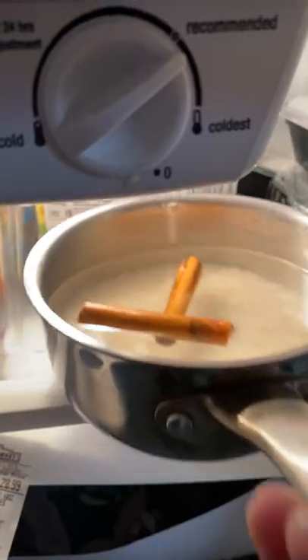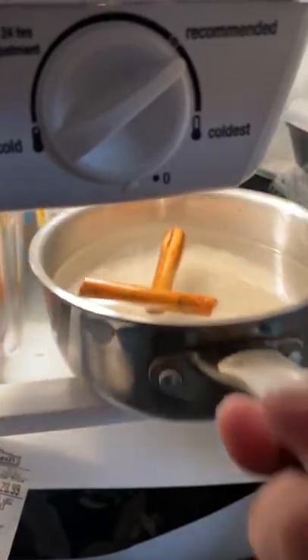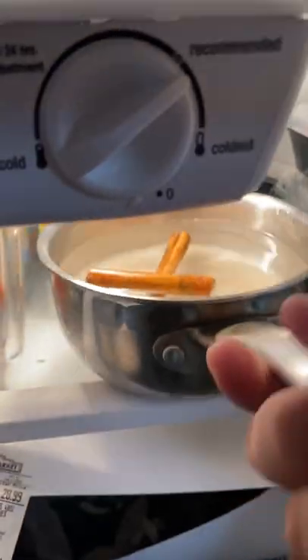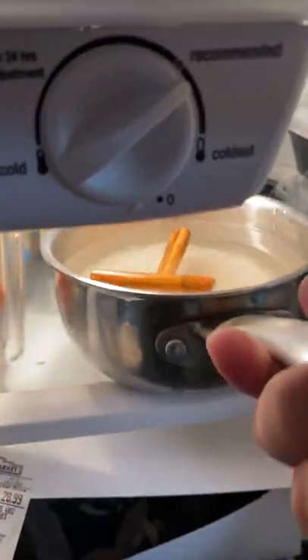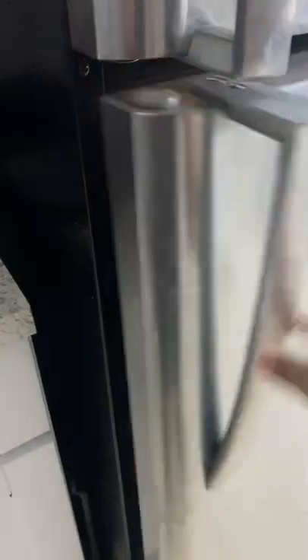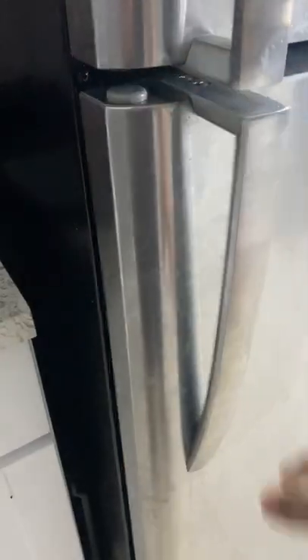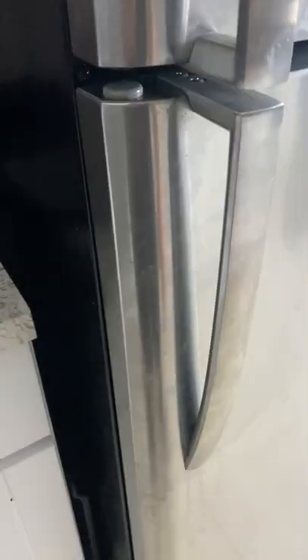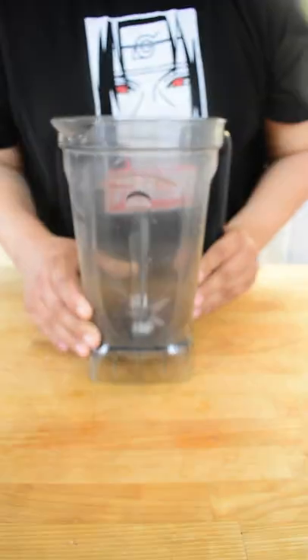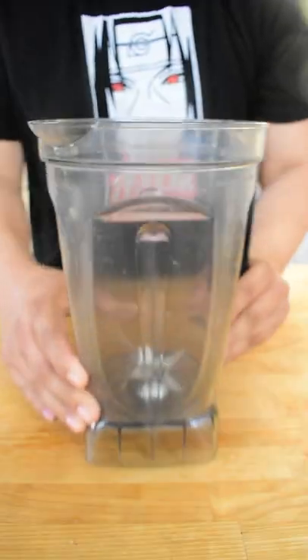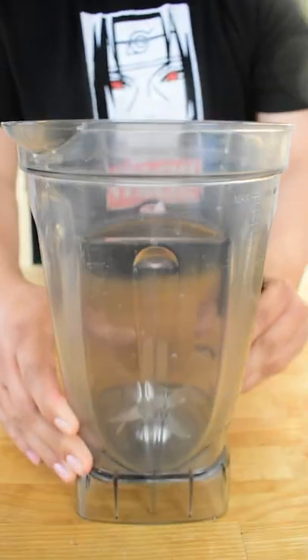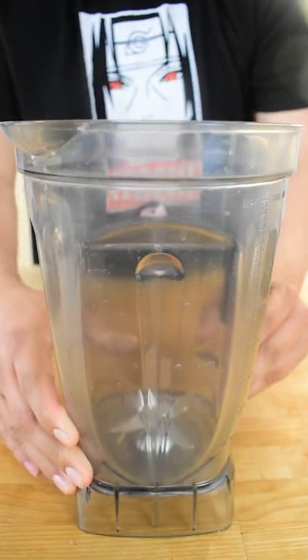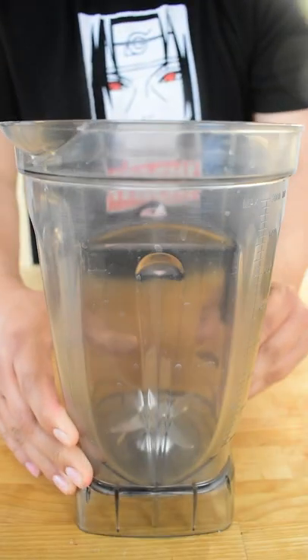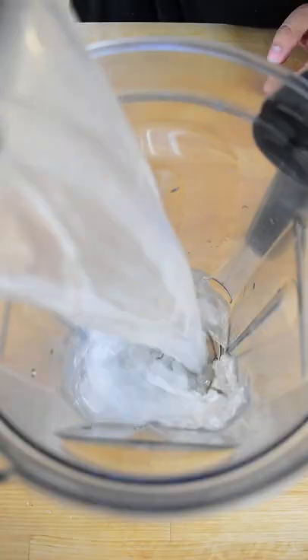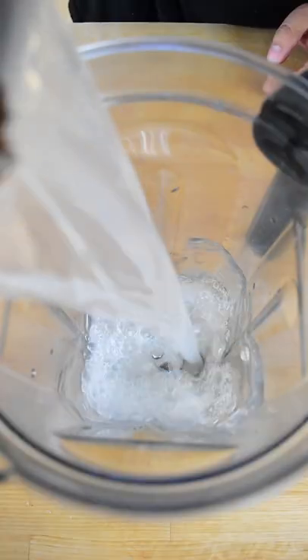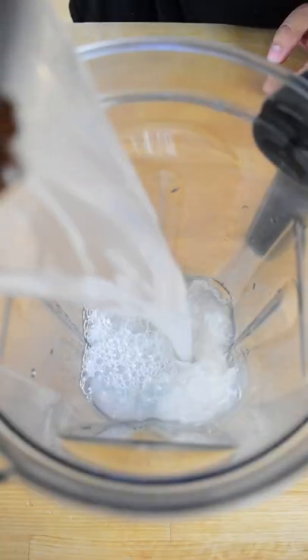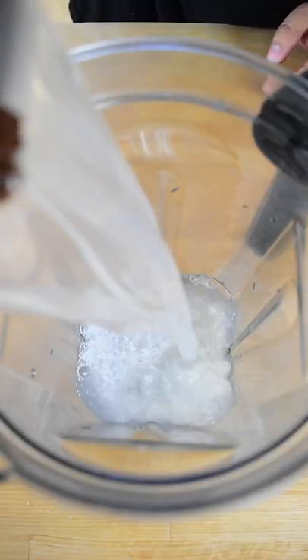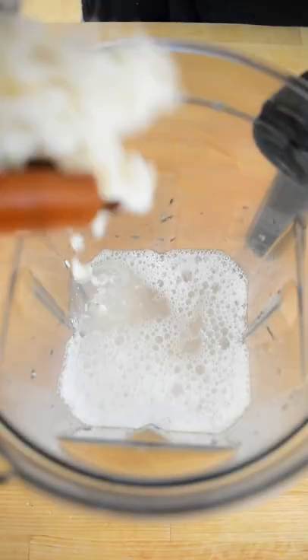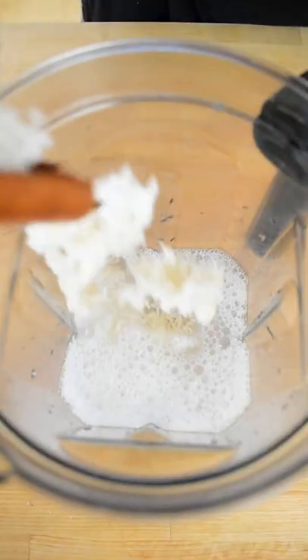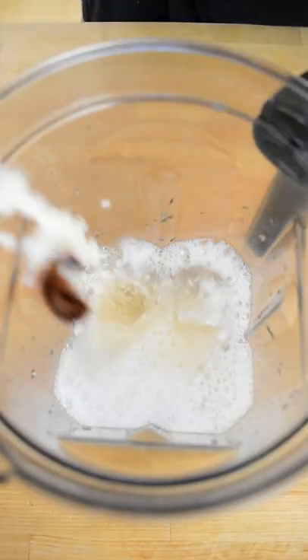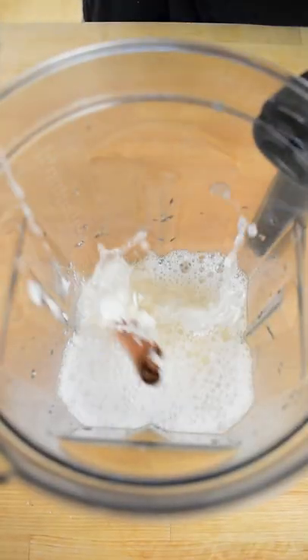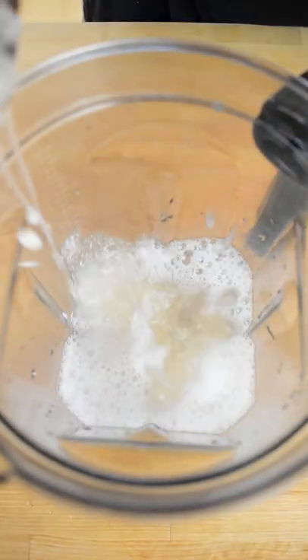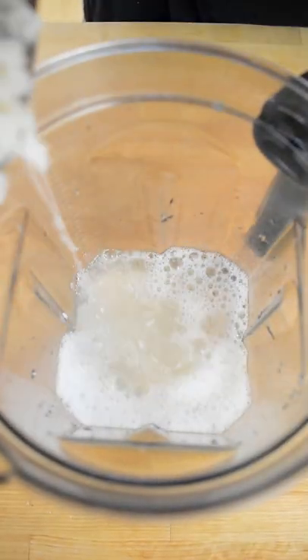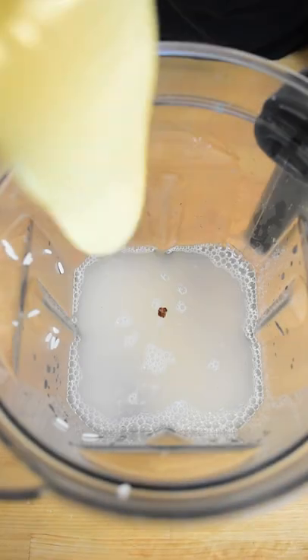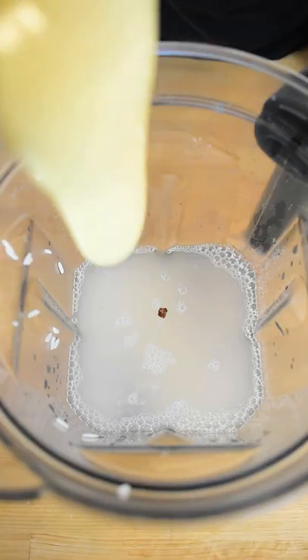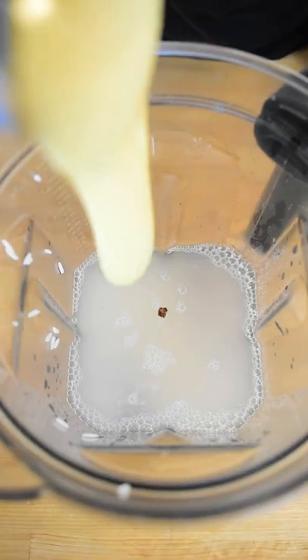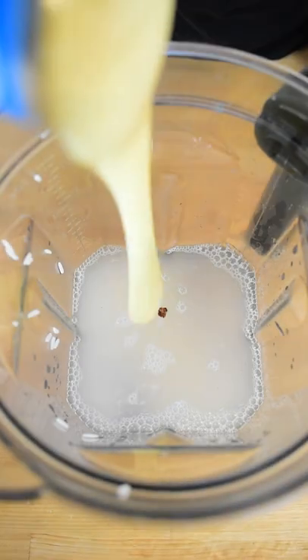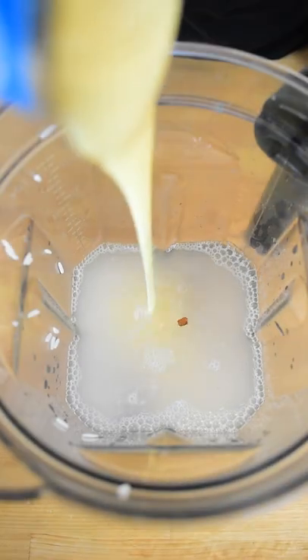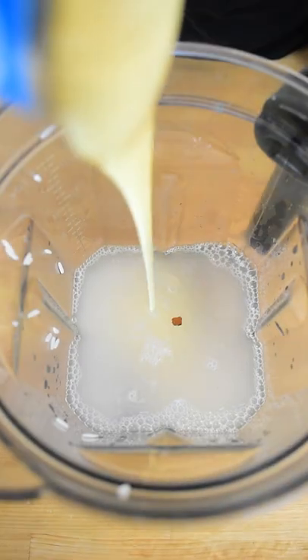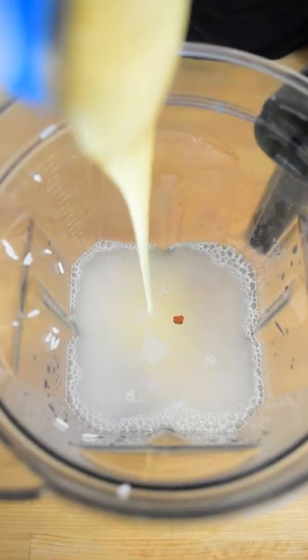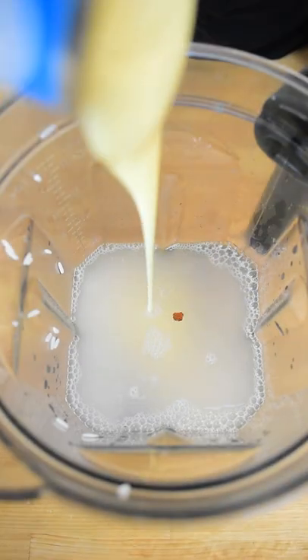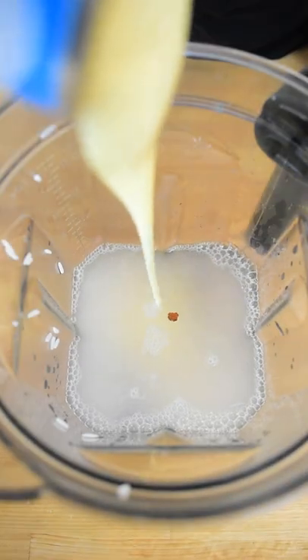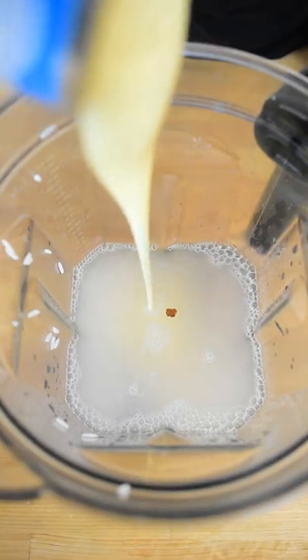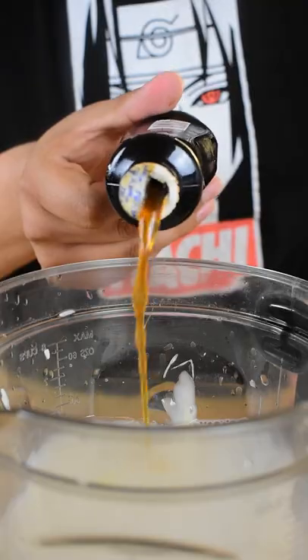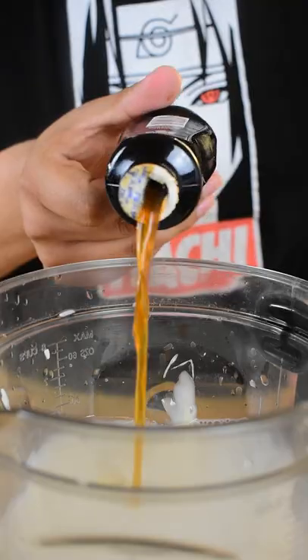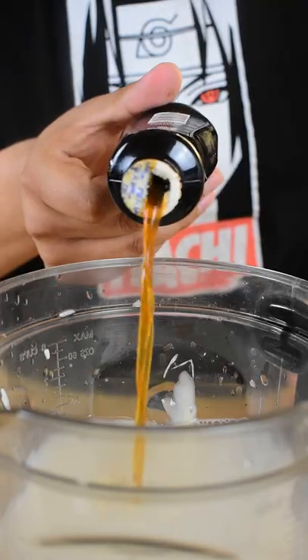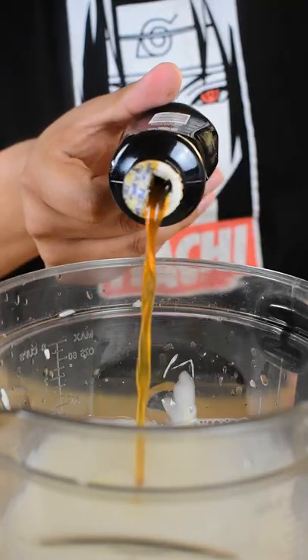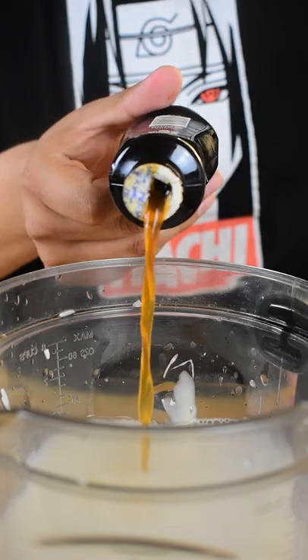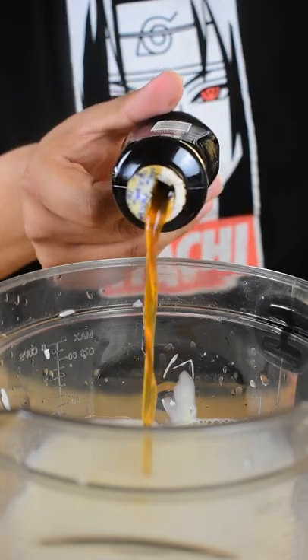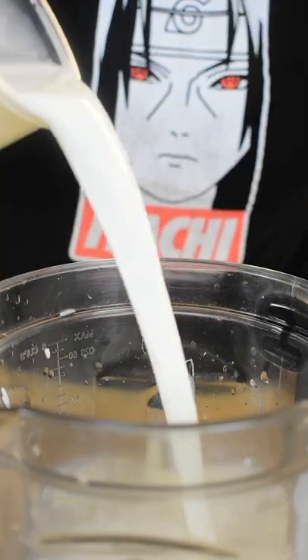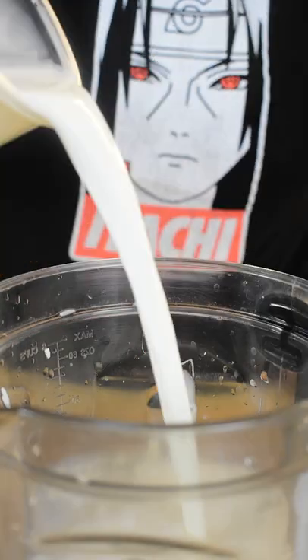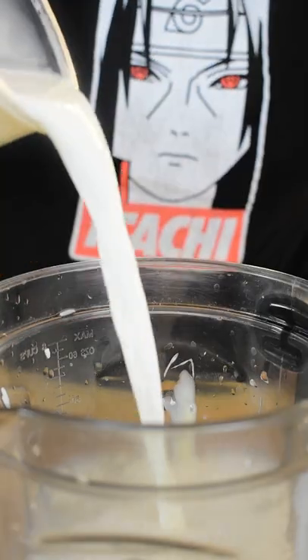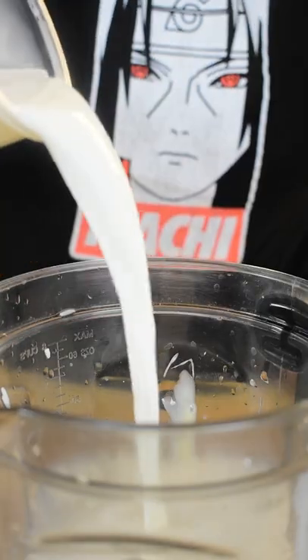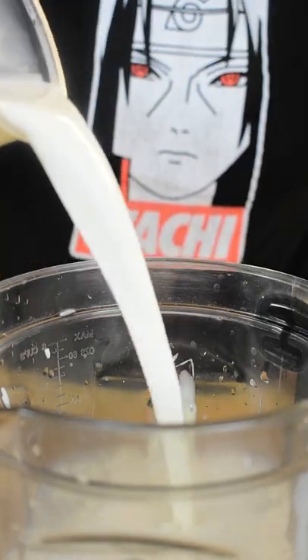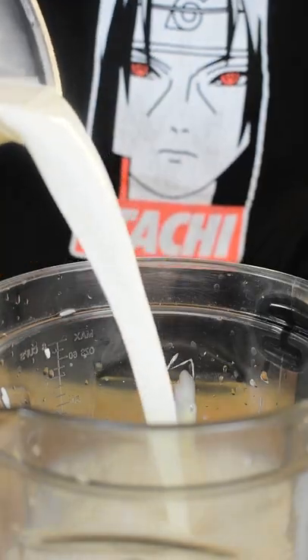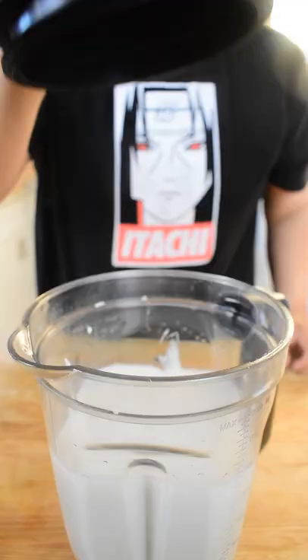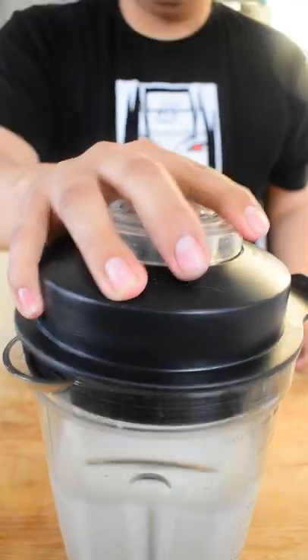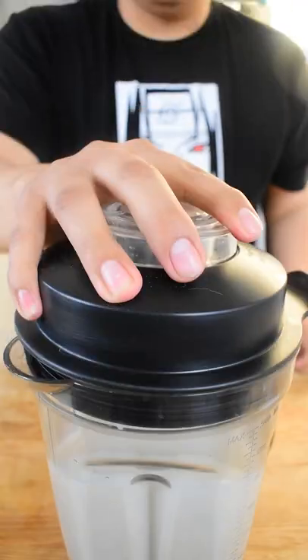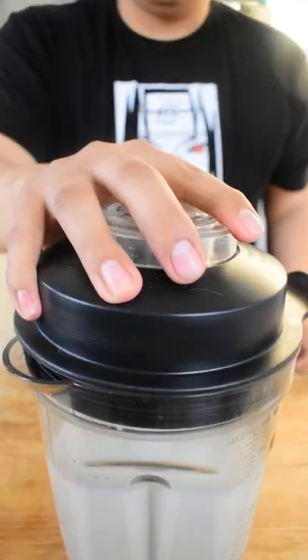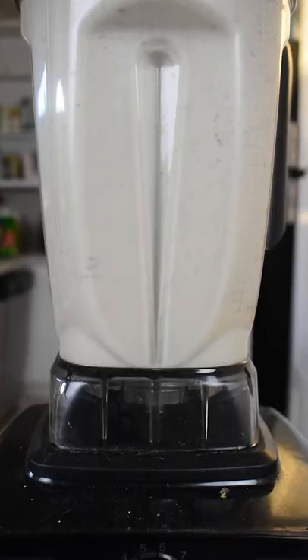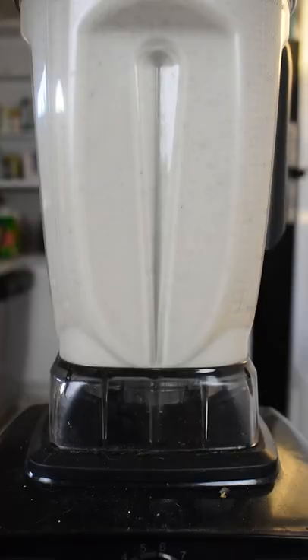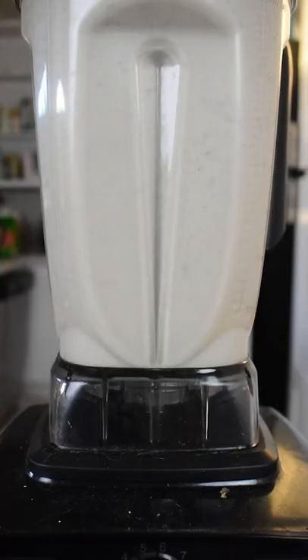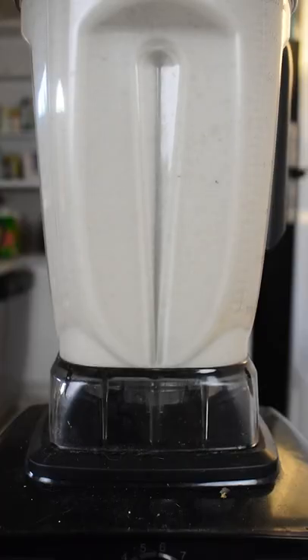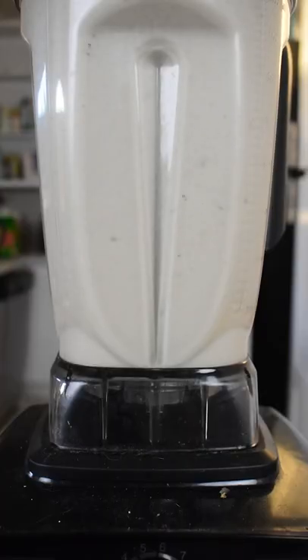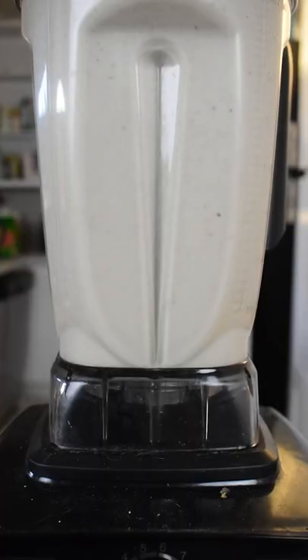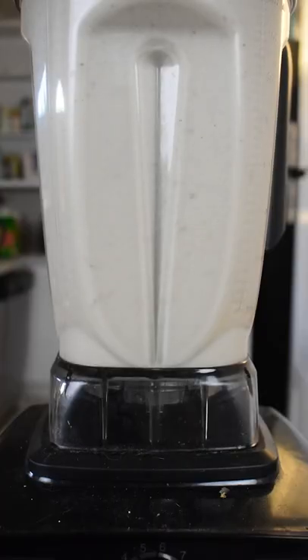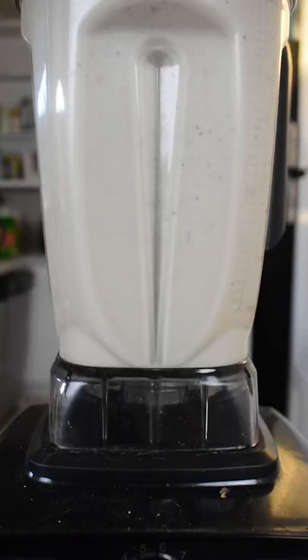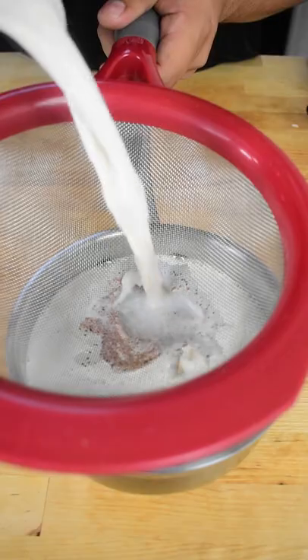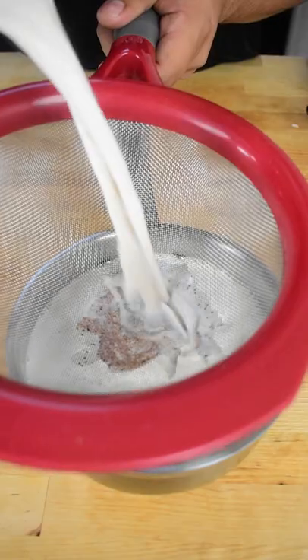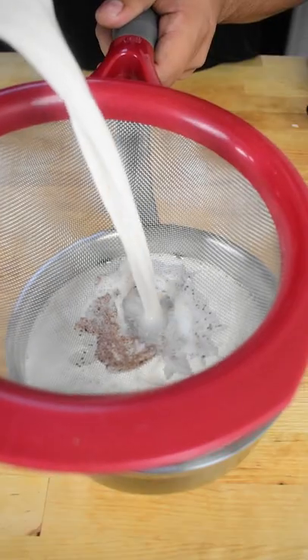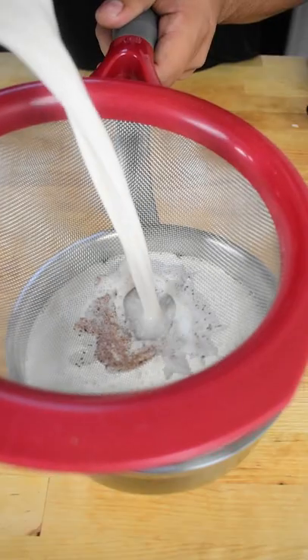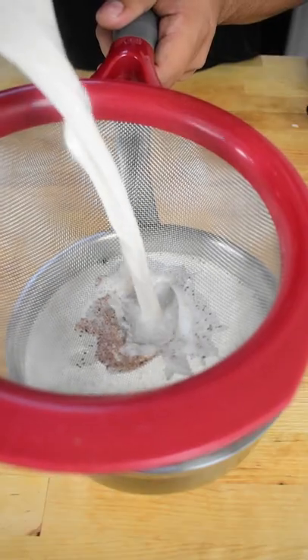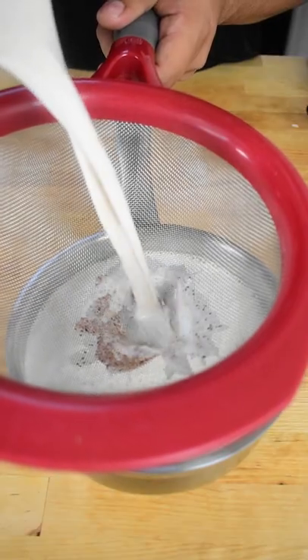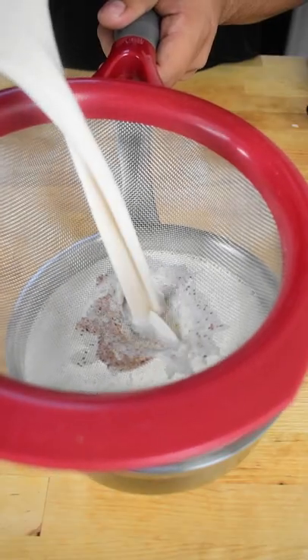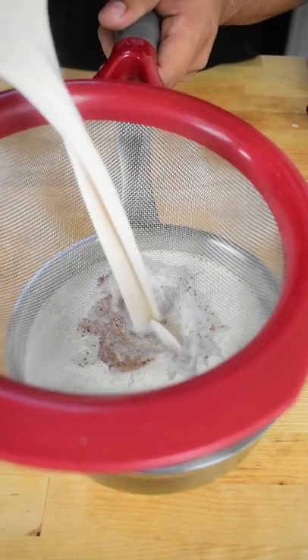Add those ingredients to the blender and add condensed milk, vanilla extract, and whole milk. Blend and that's it. Super simple. Strain it and enjoy.